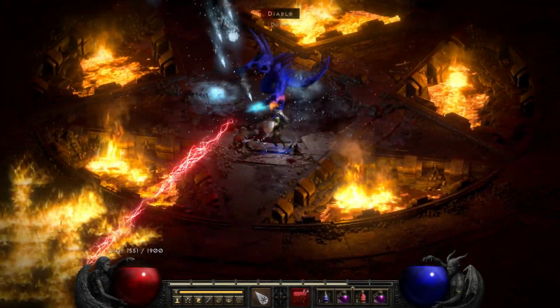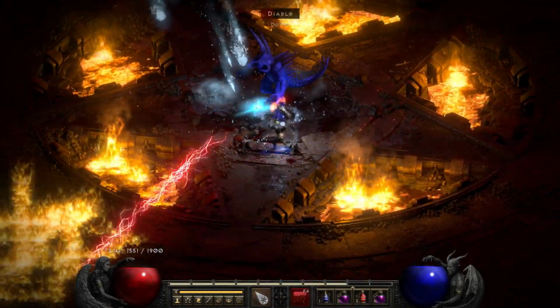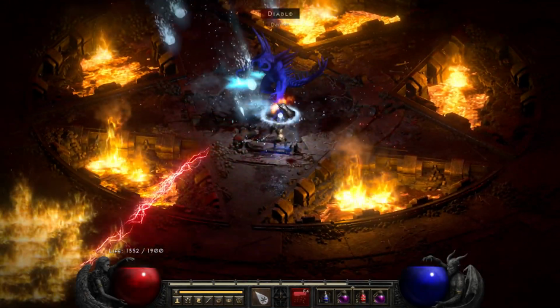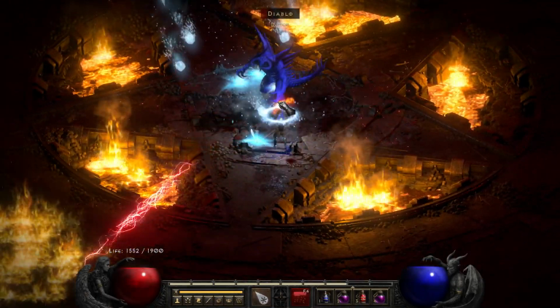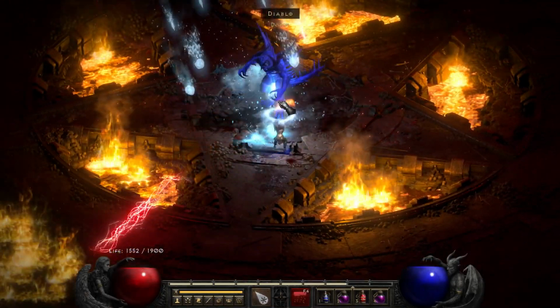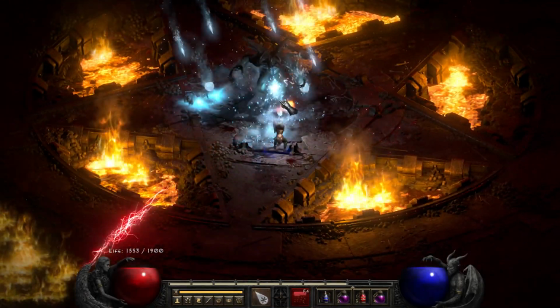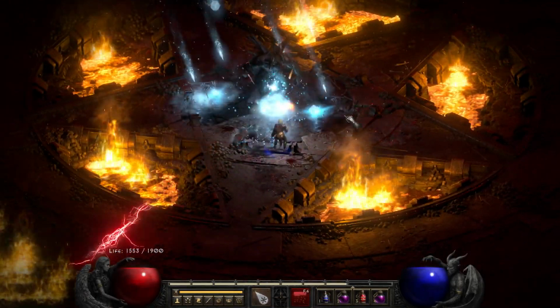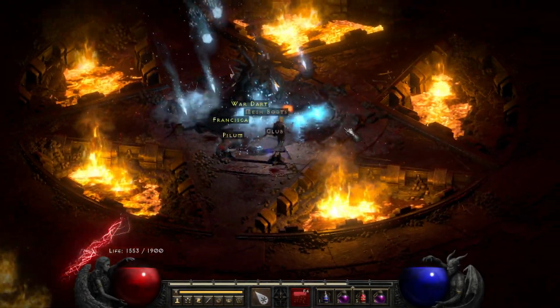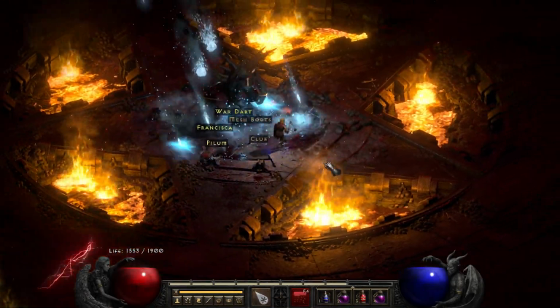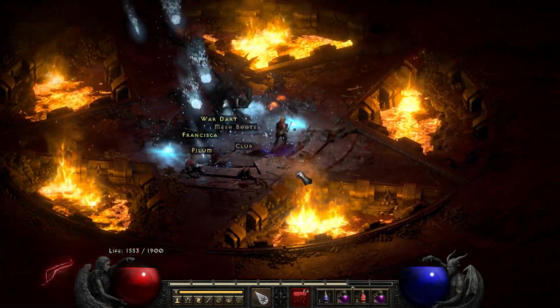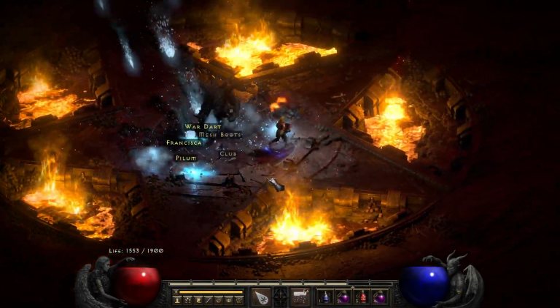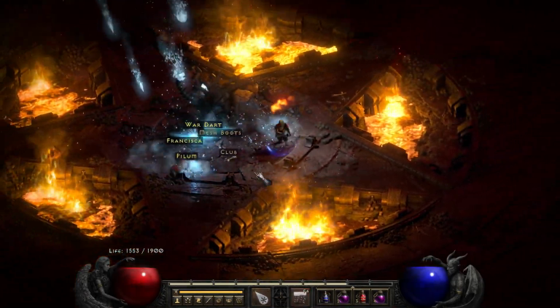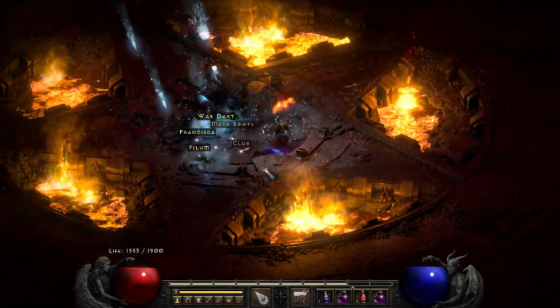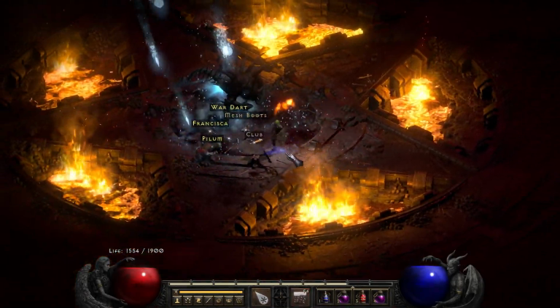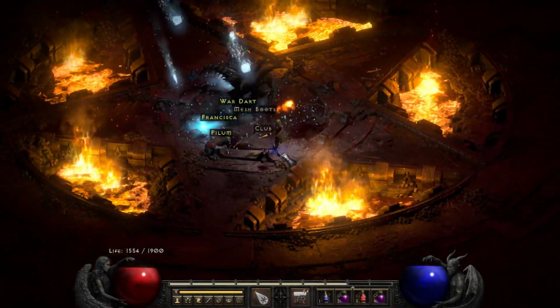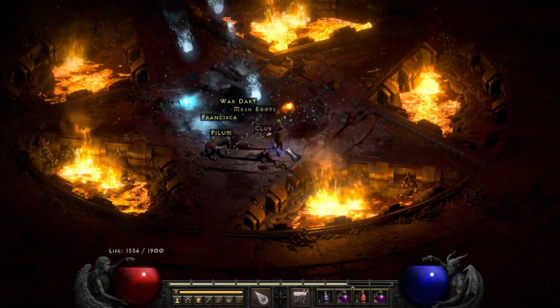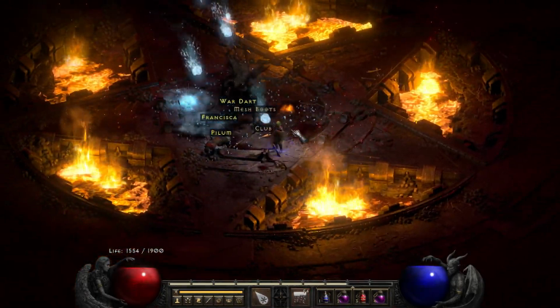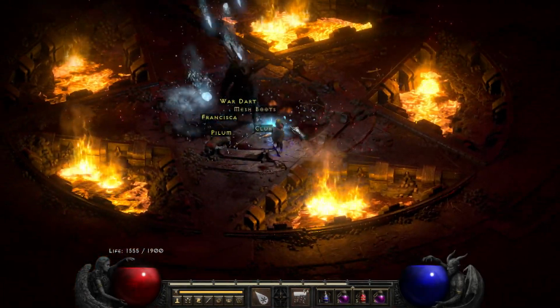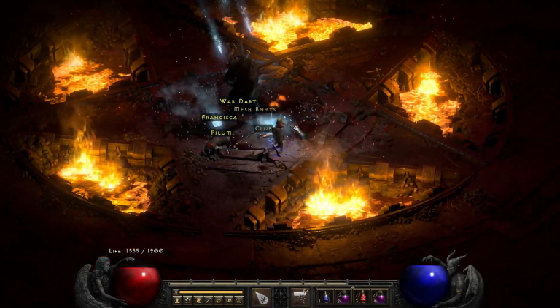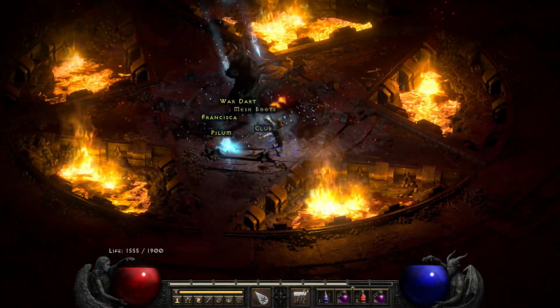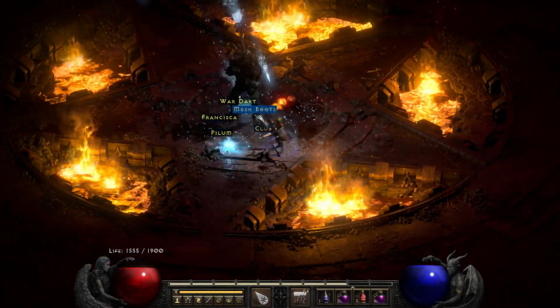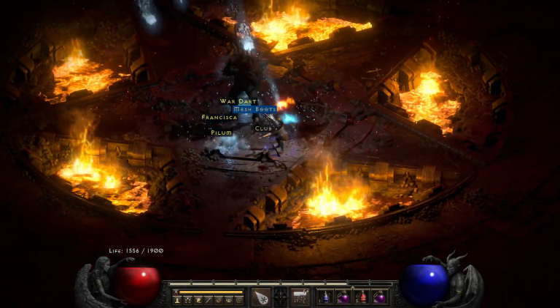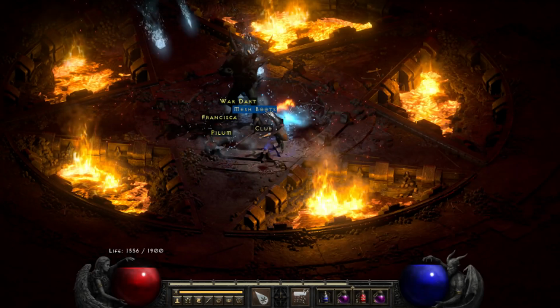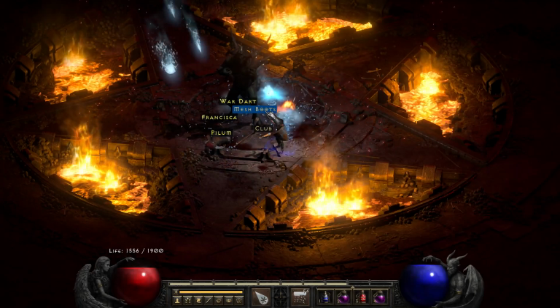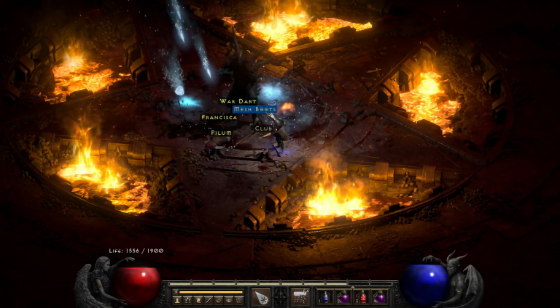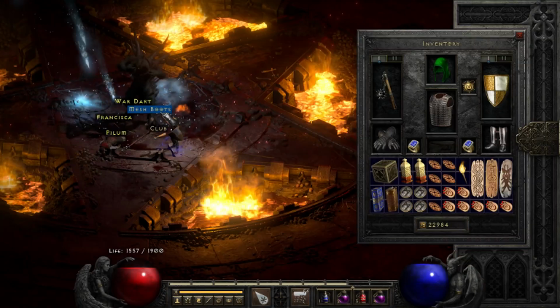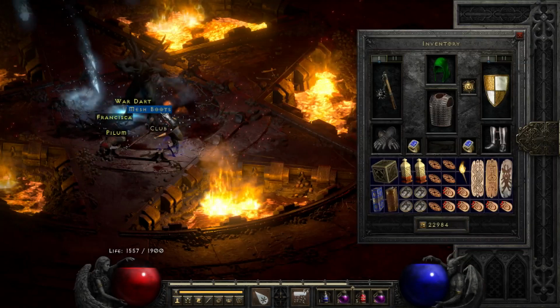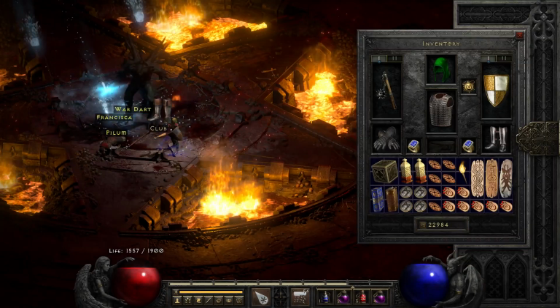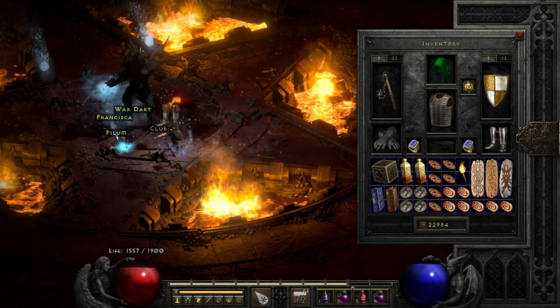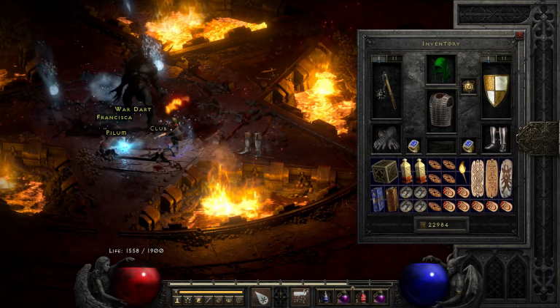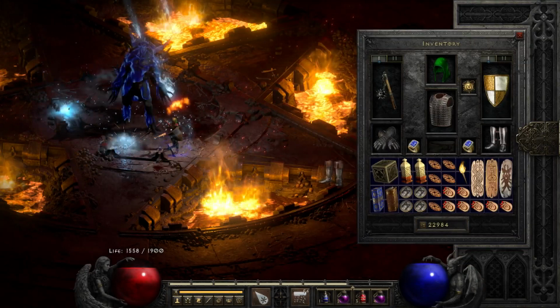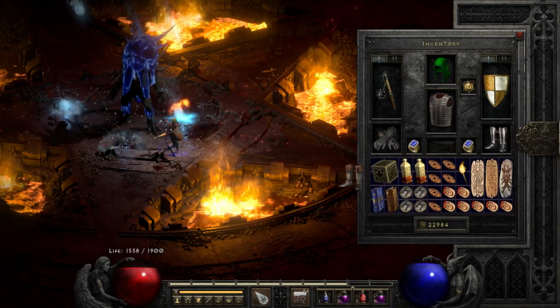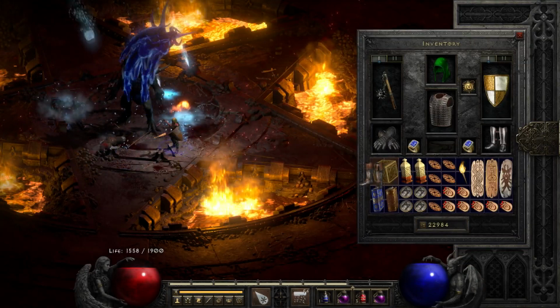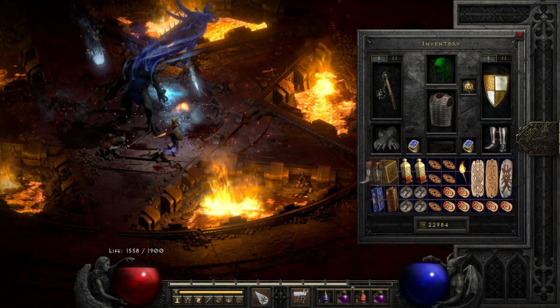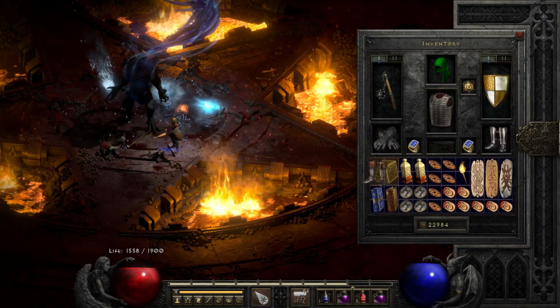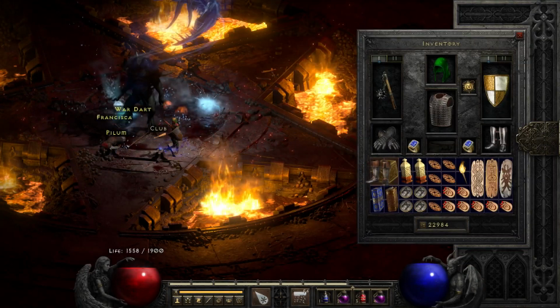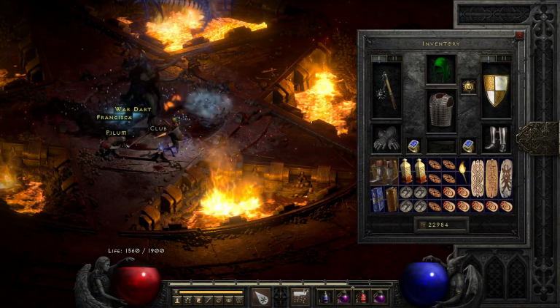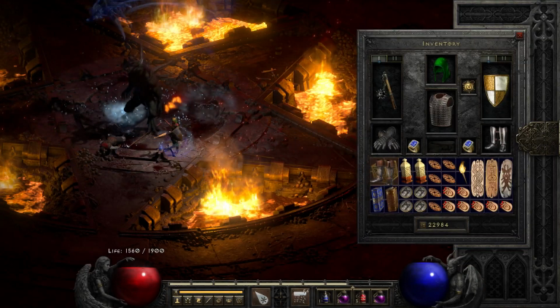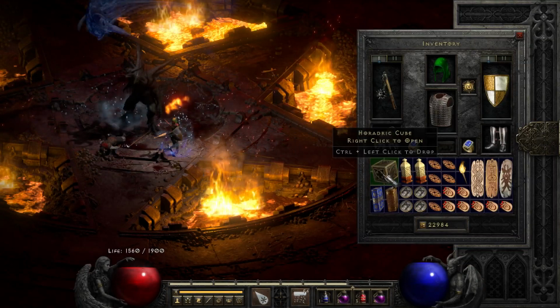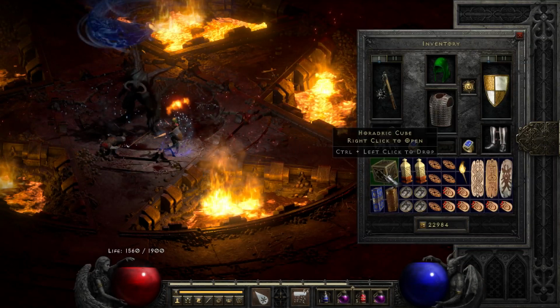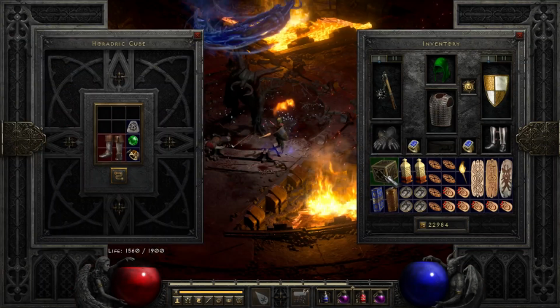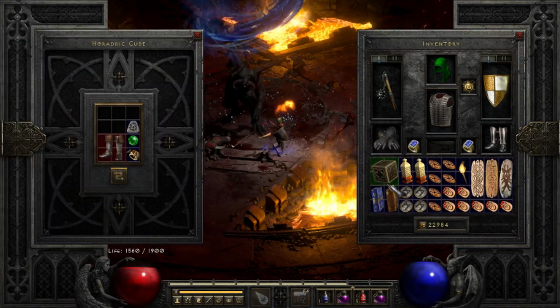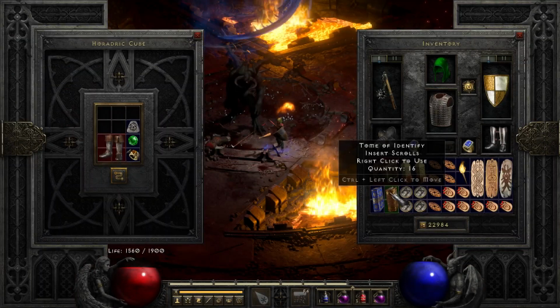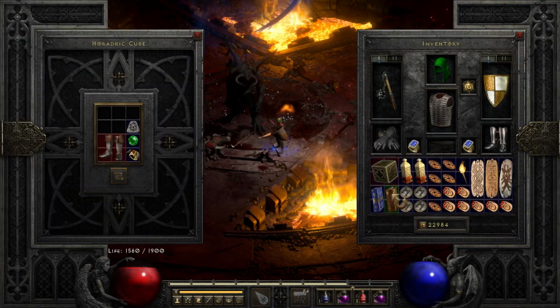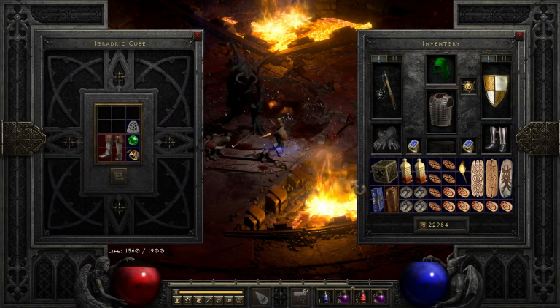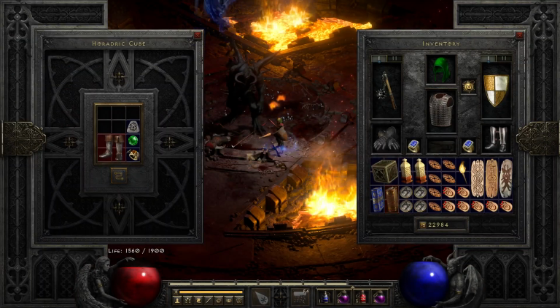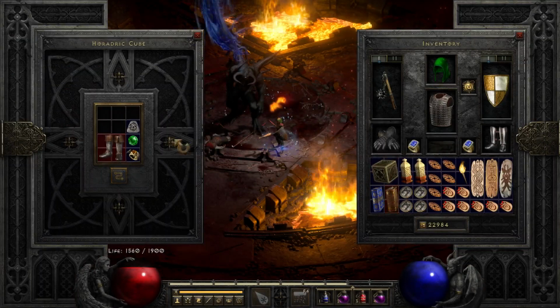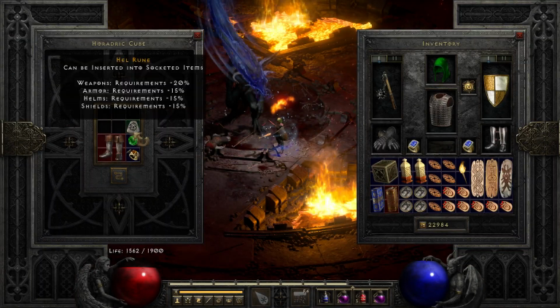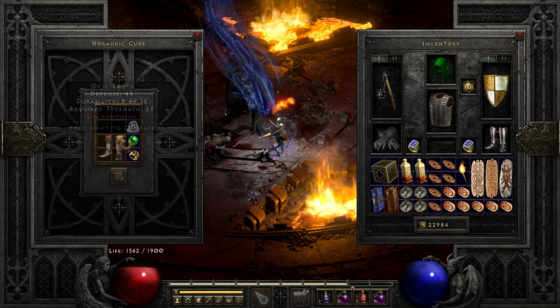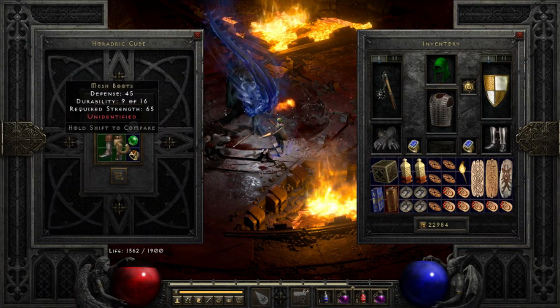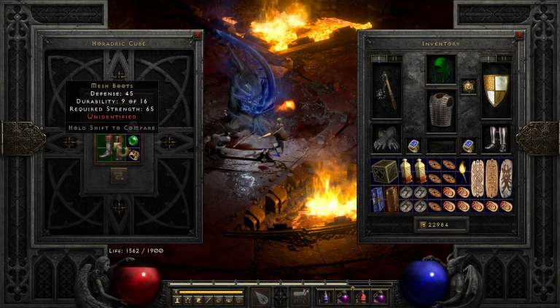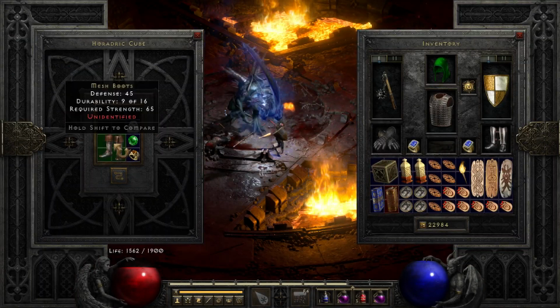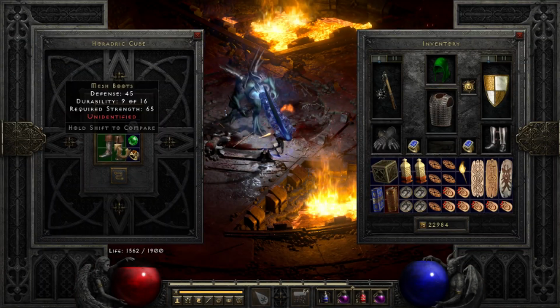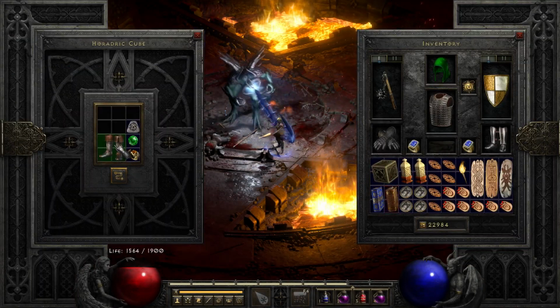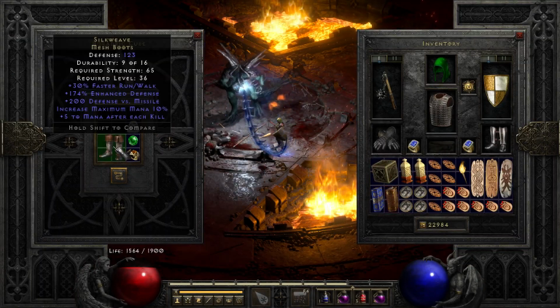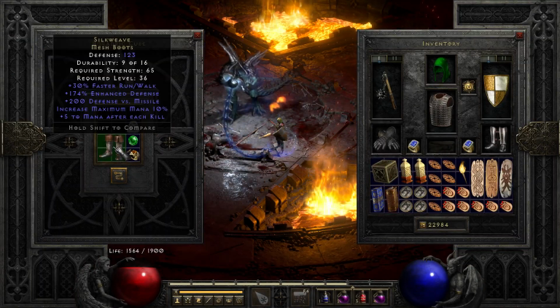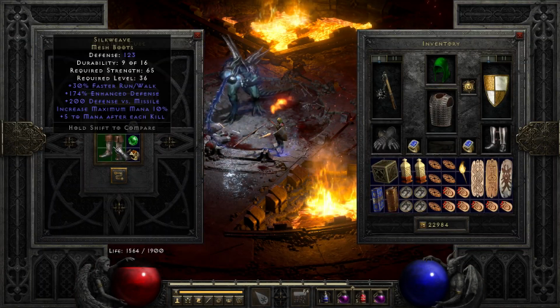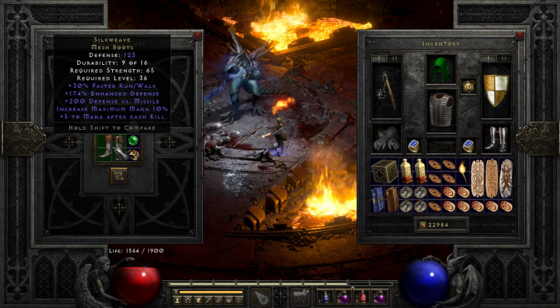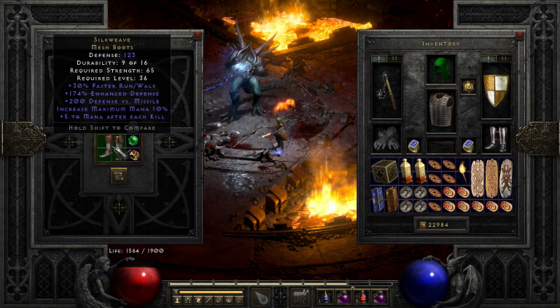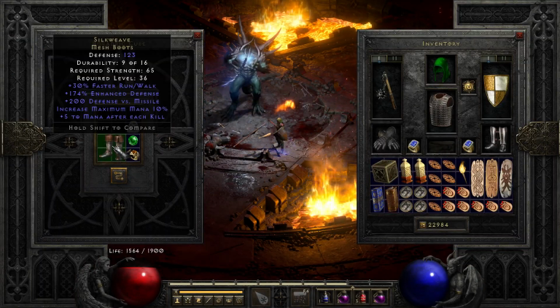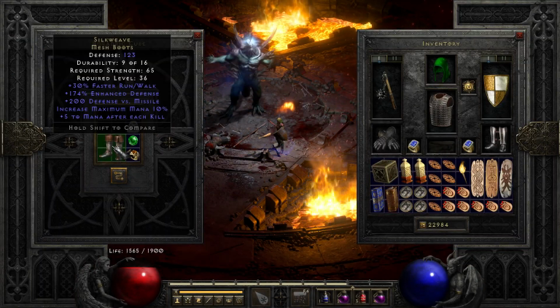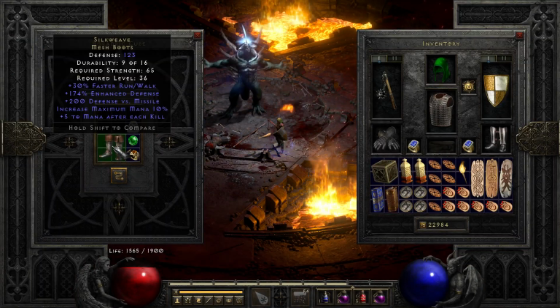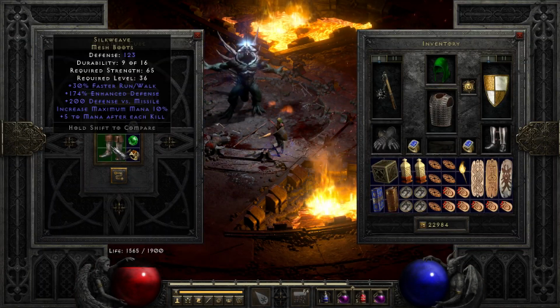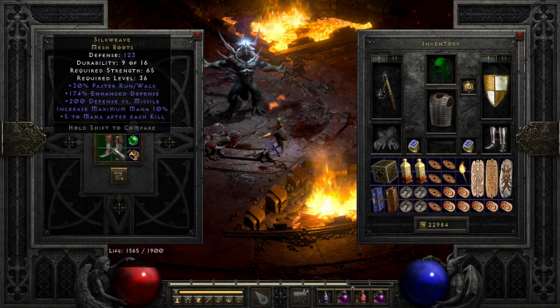Run 93, unique mesh boots drop — they are the Silk Weave, decent for casters.